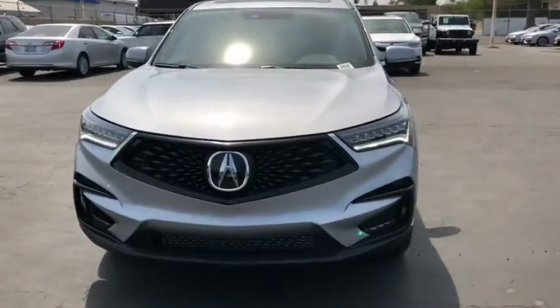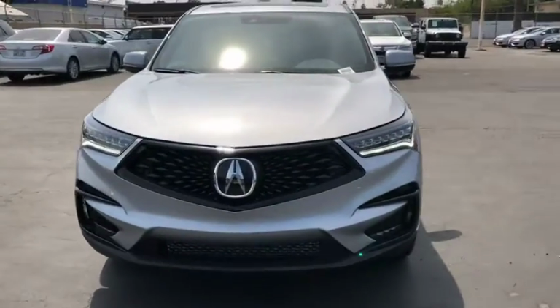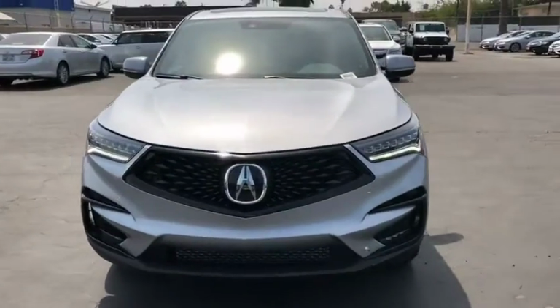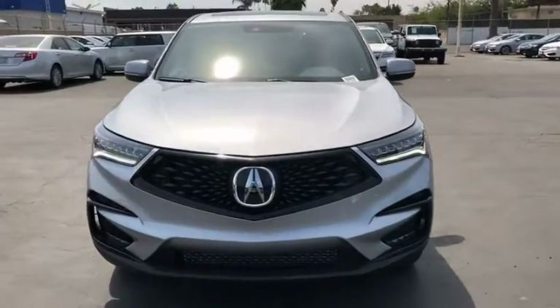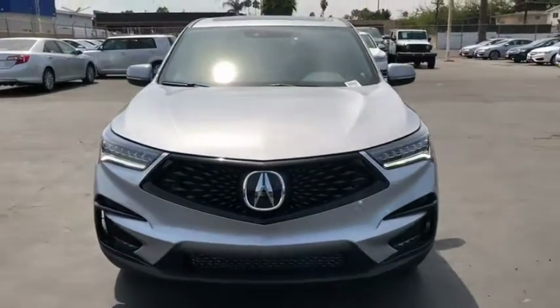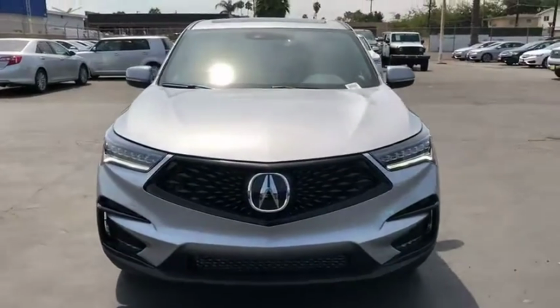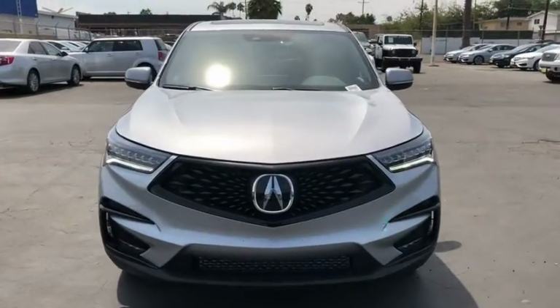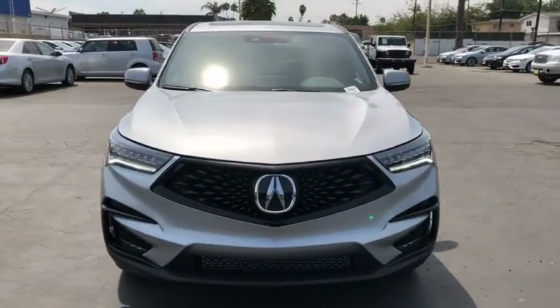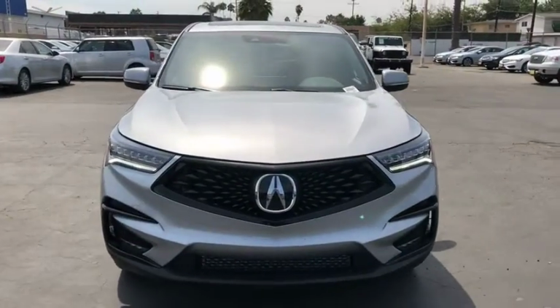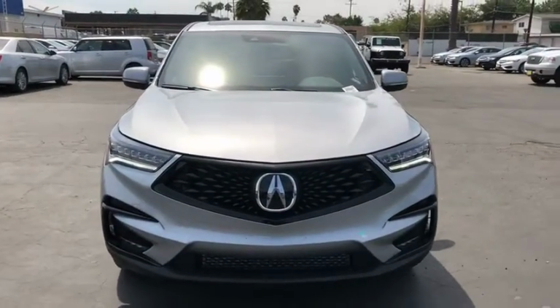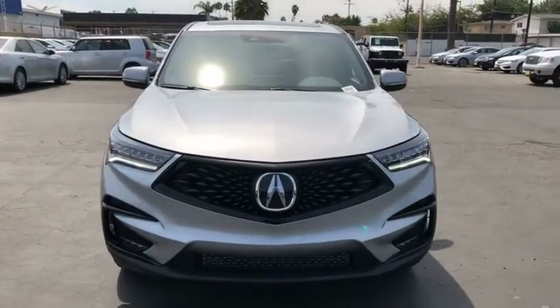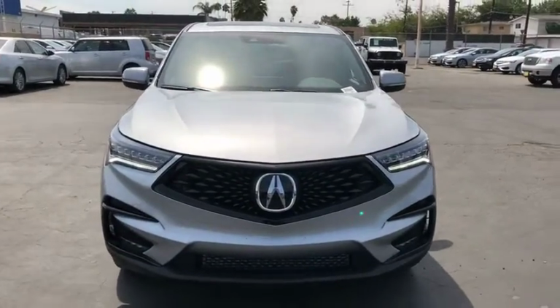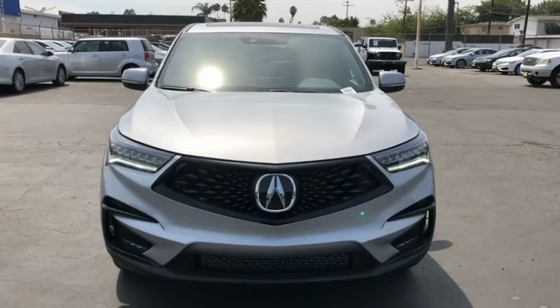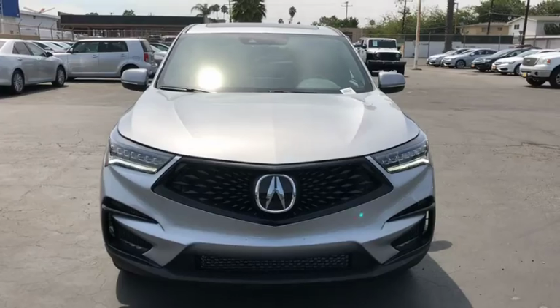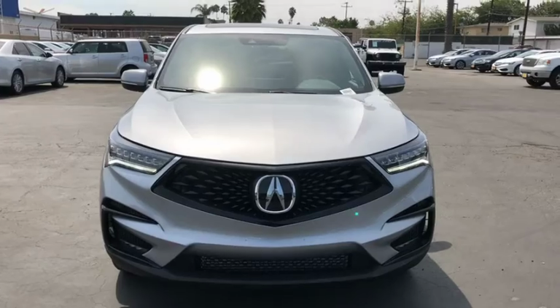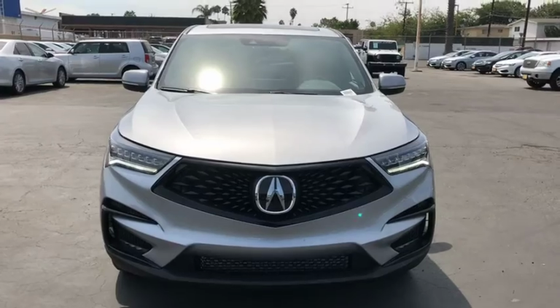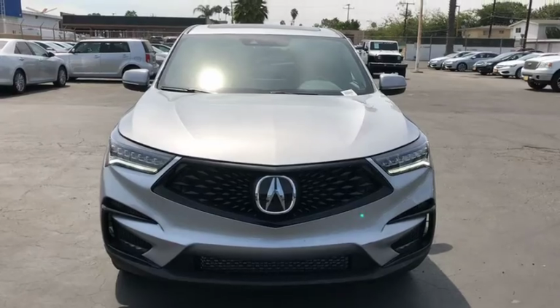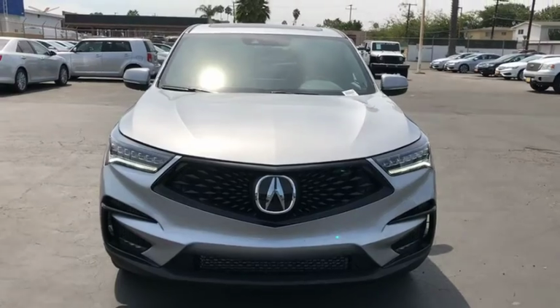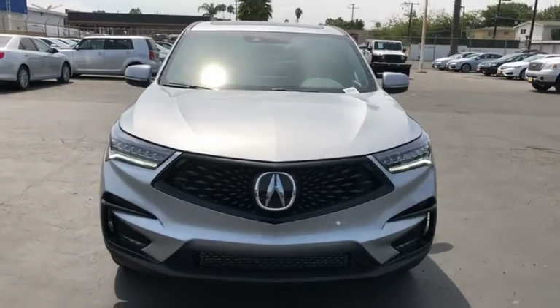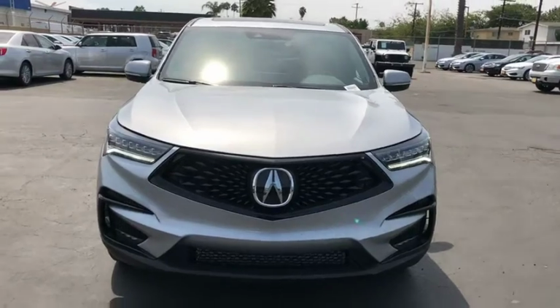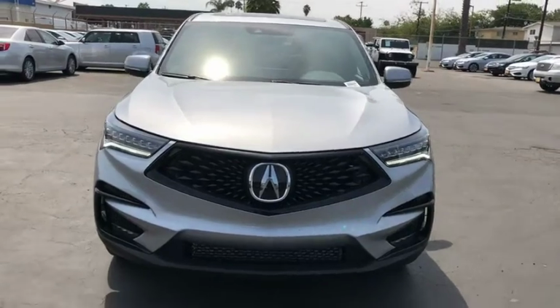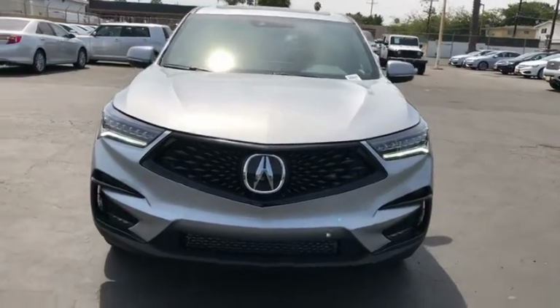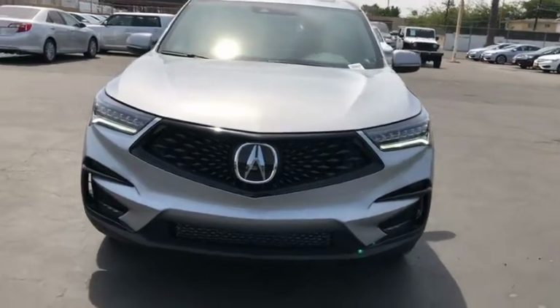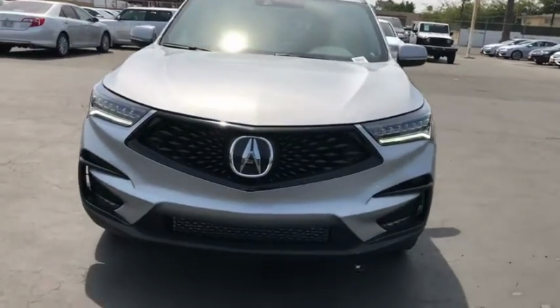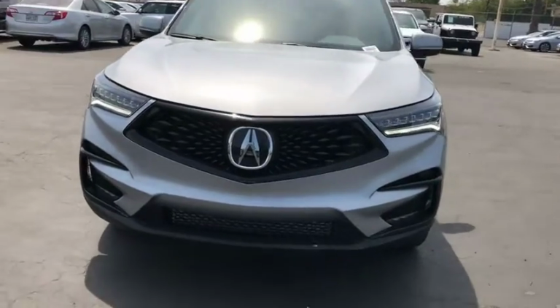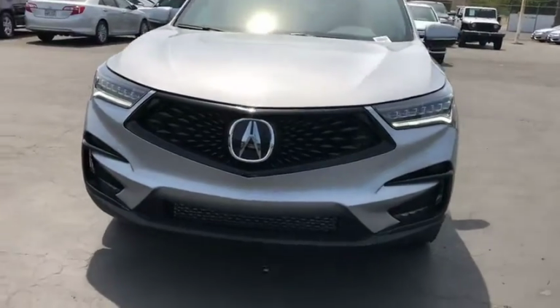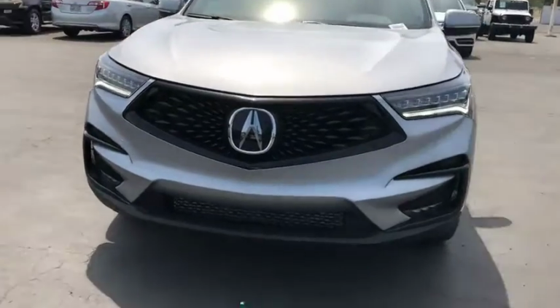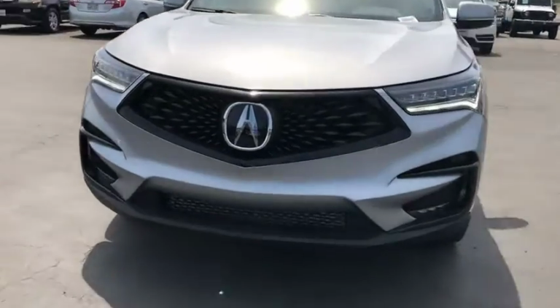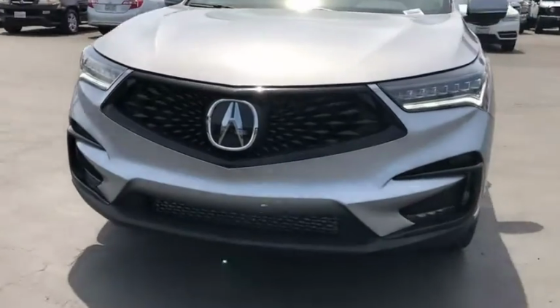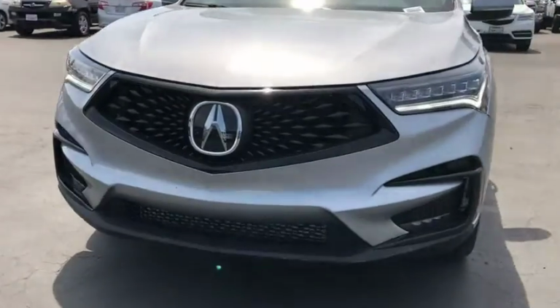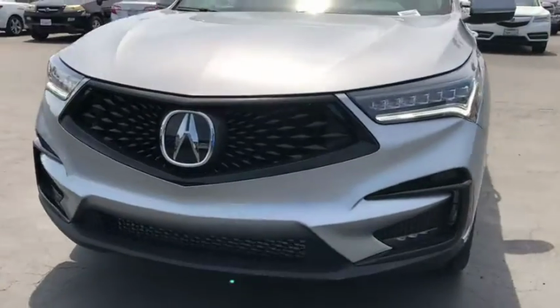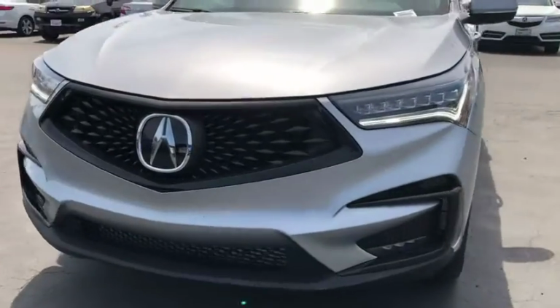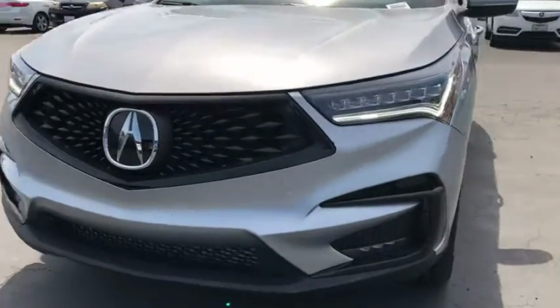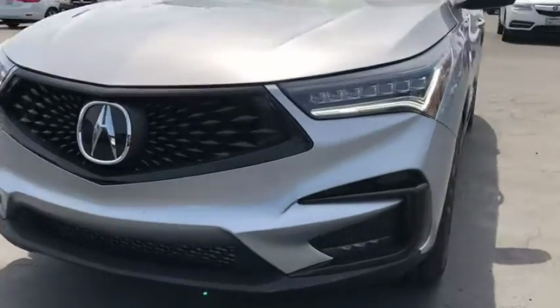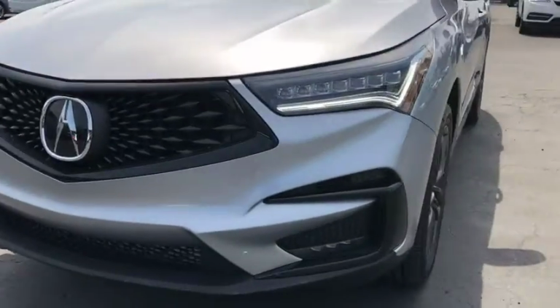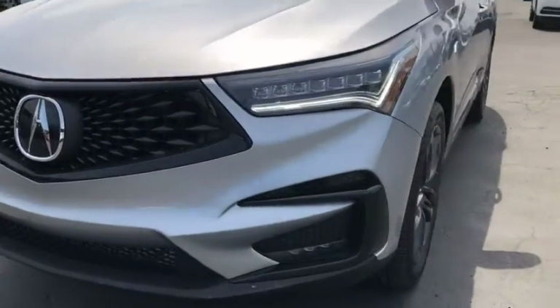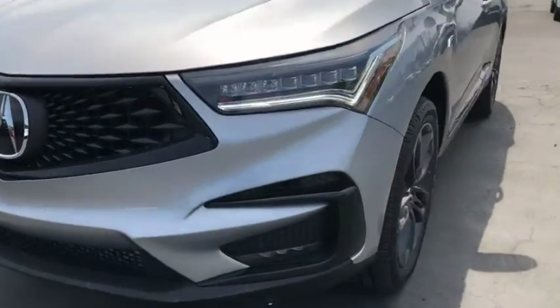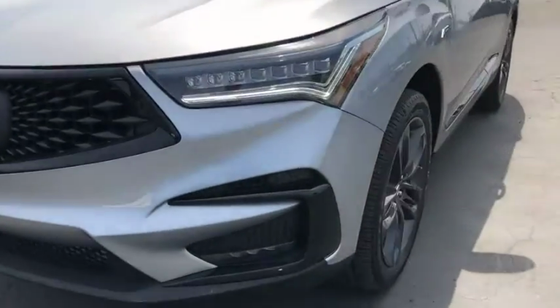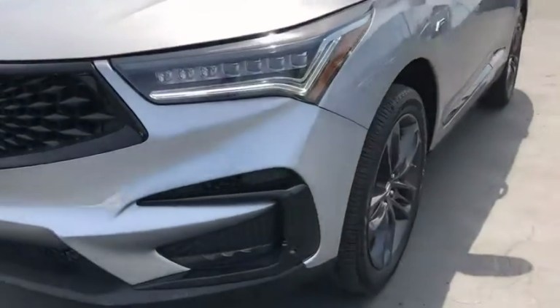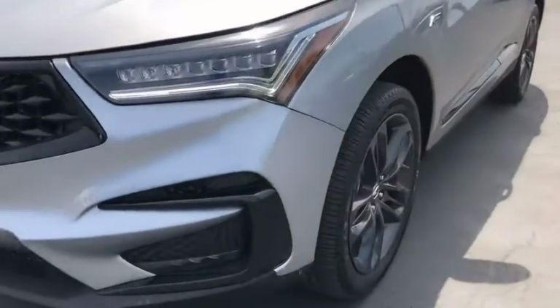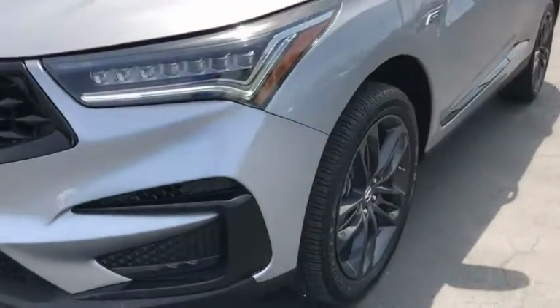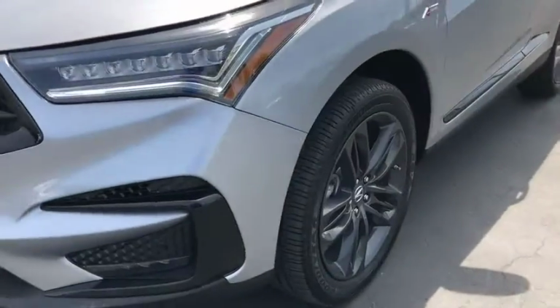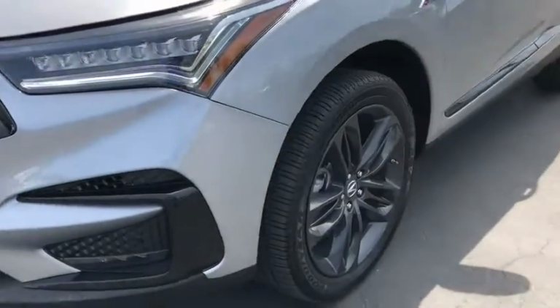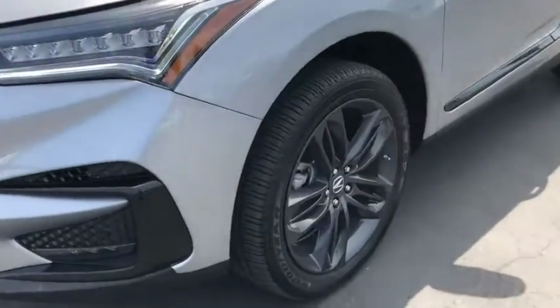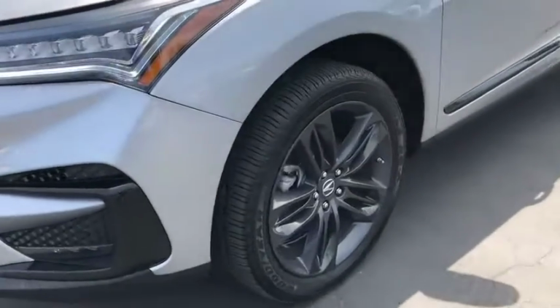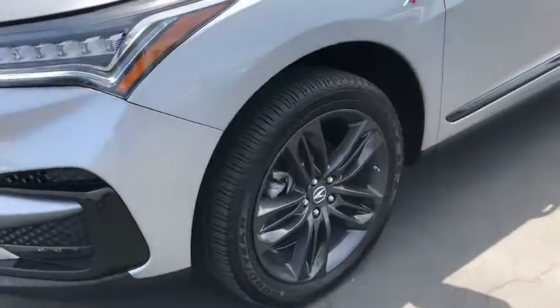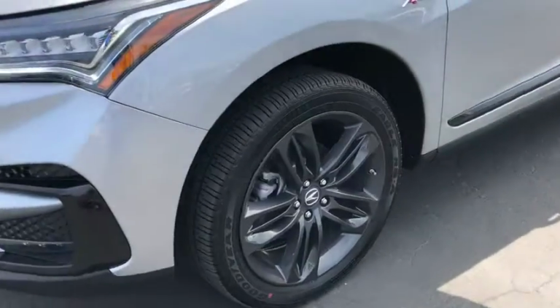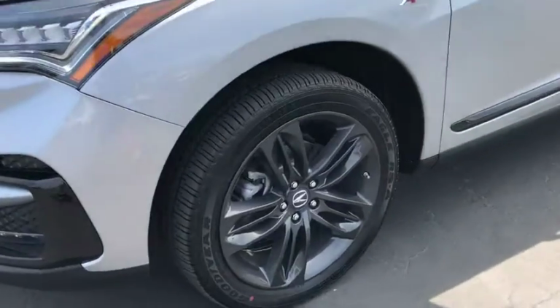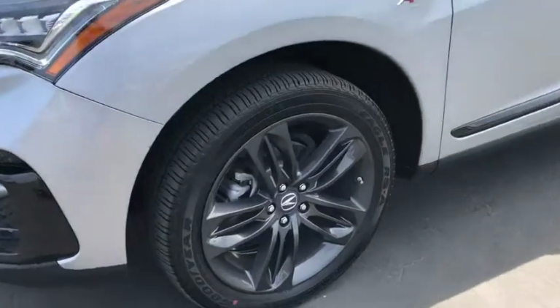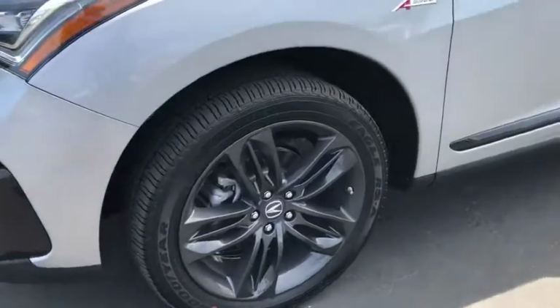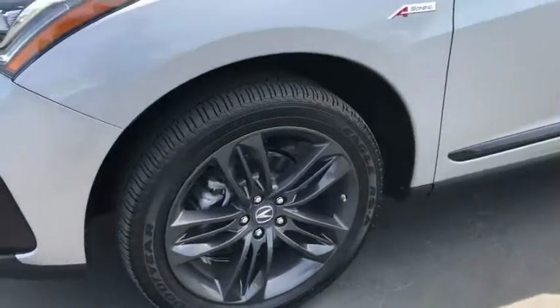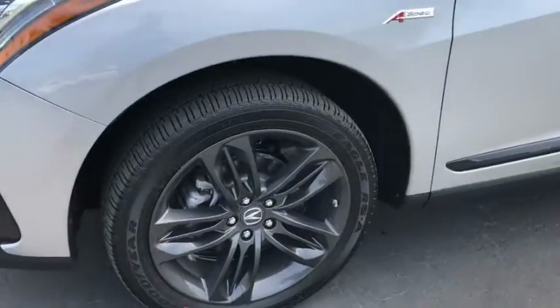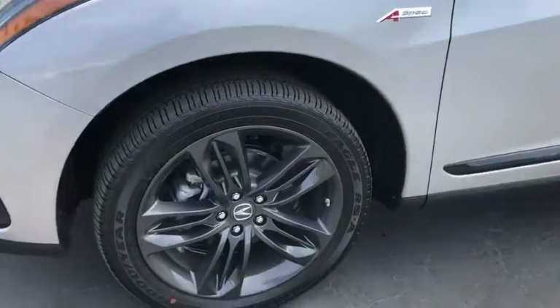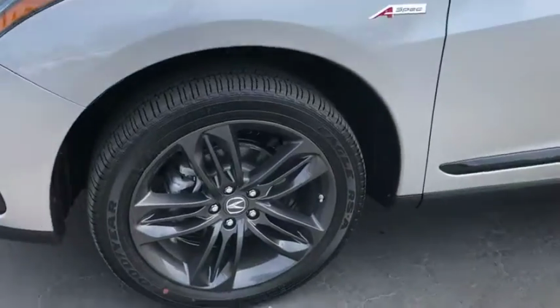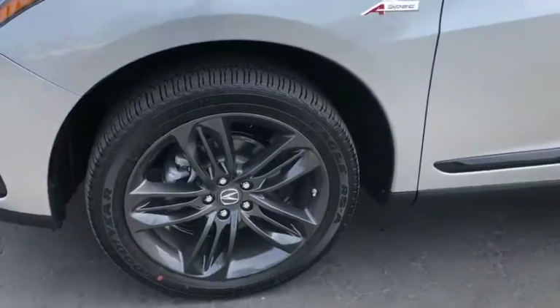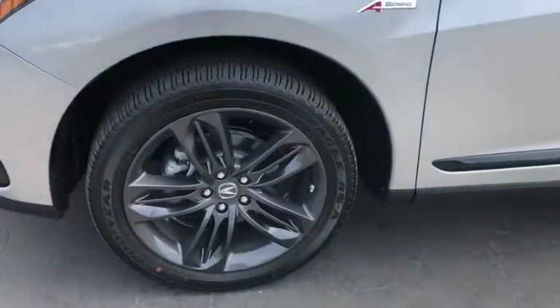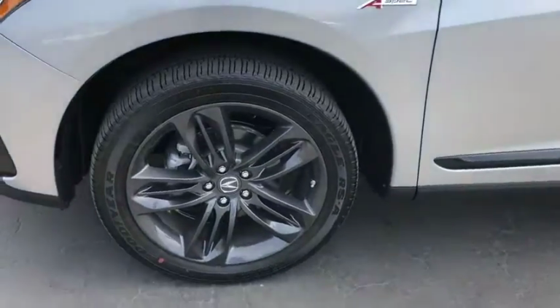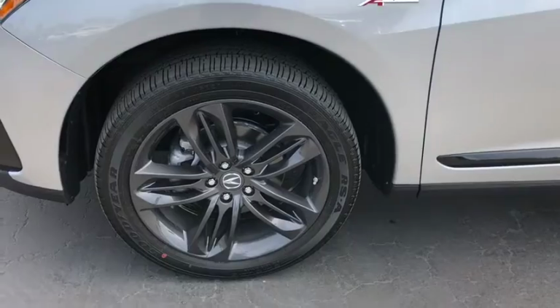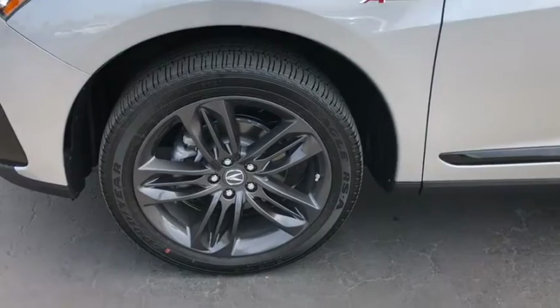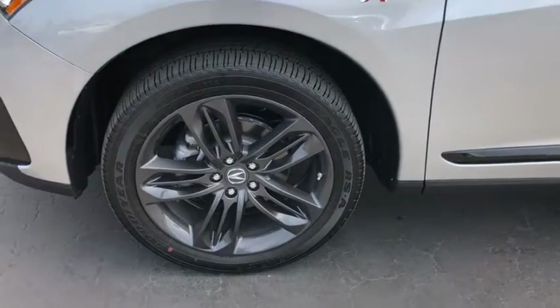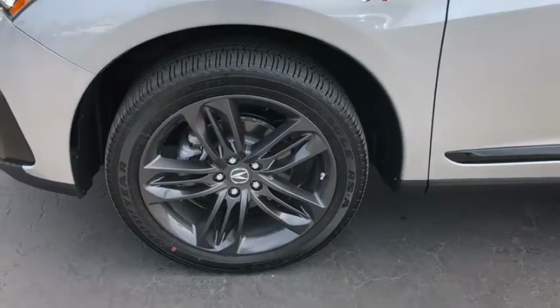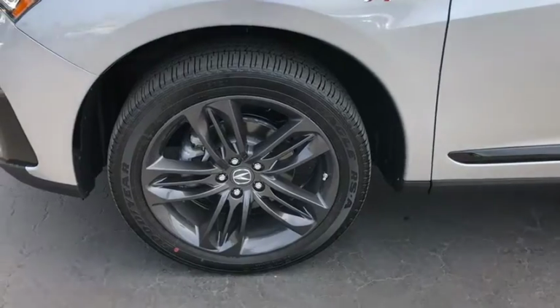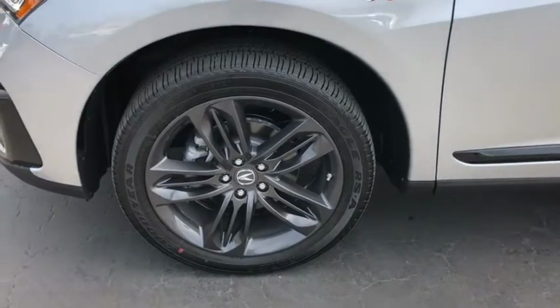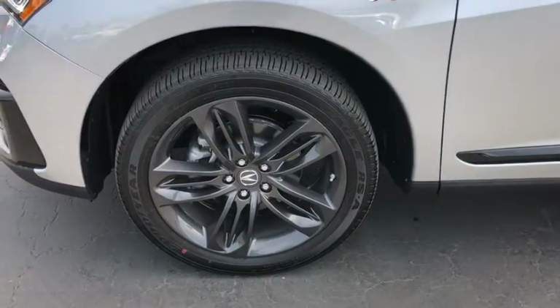Bluetooth, power steering, adjustable steering wheel, auto dimming rear view mirror, keyless start, aluminum wheels, floor mats.